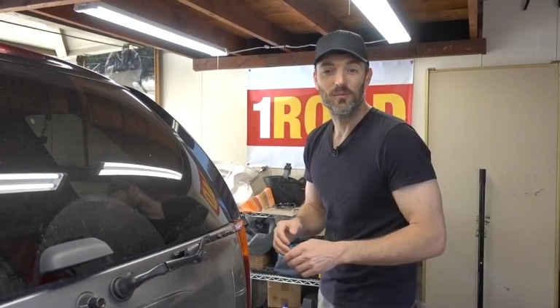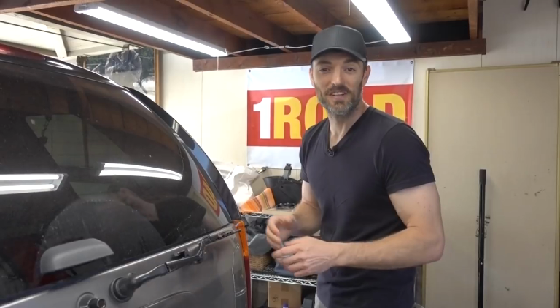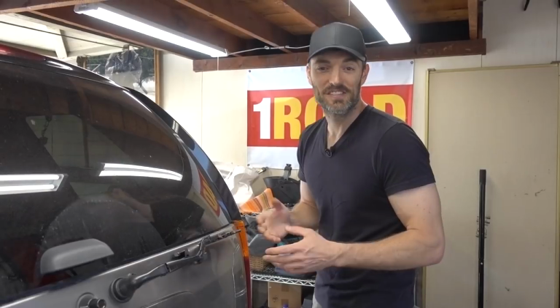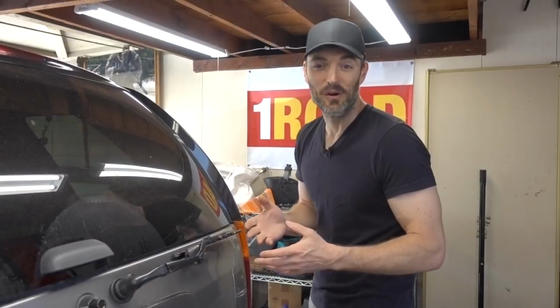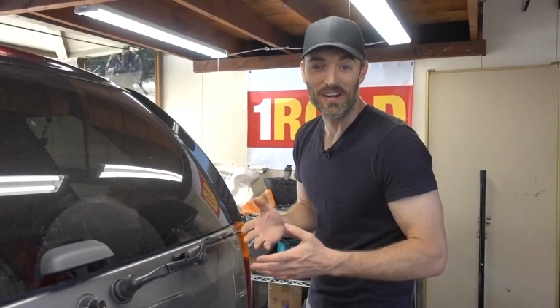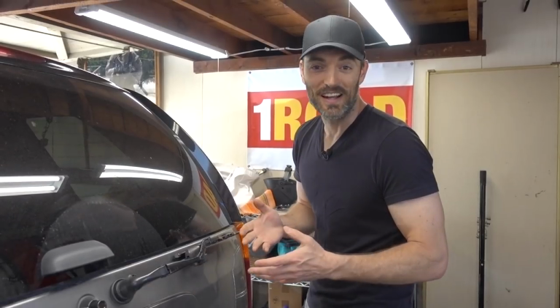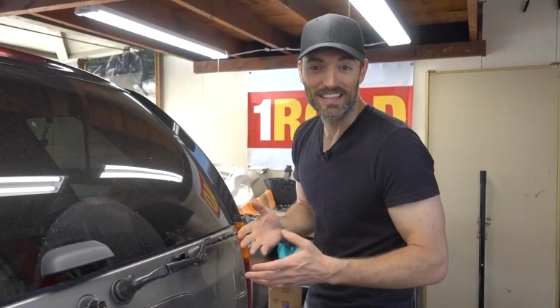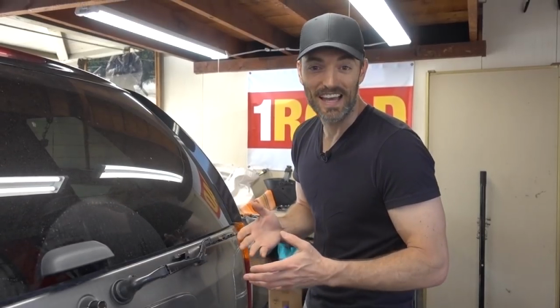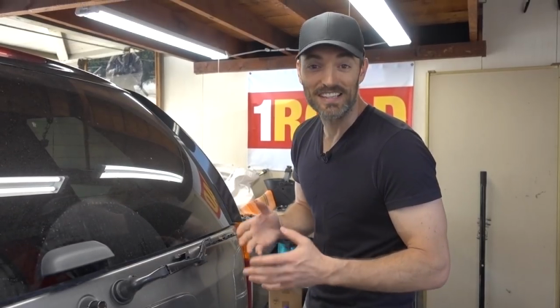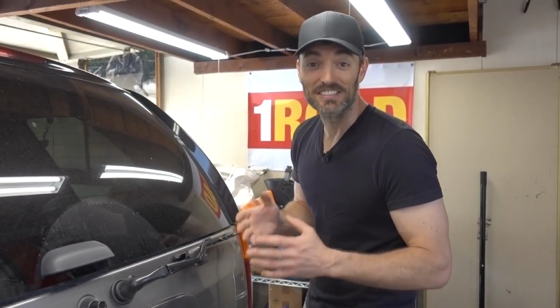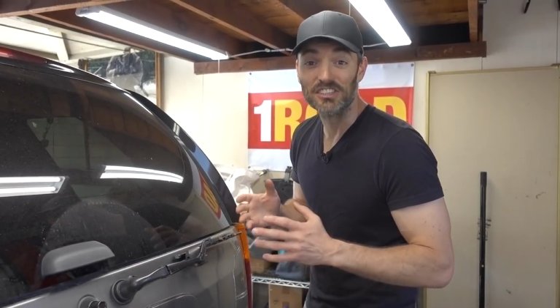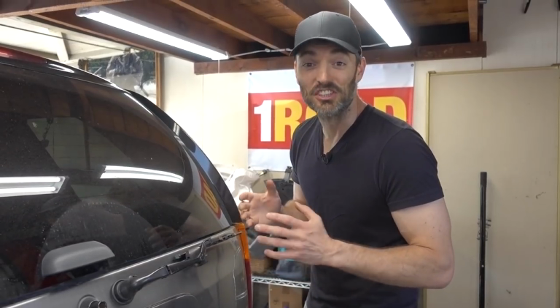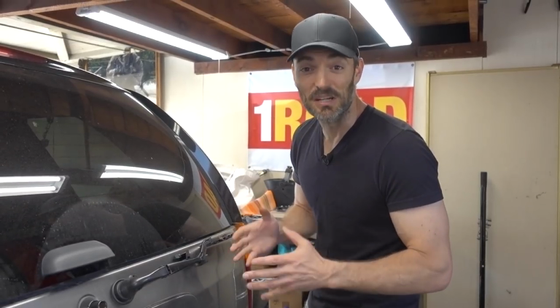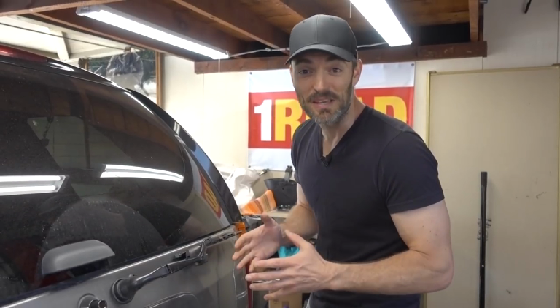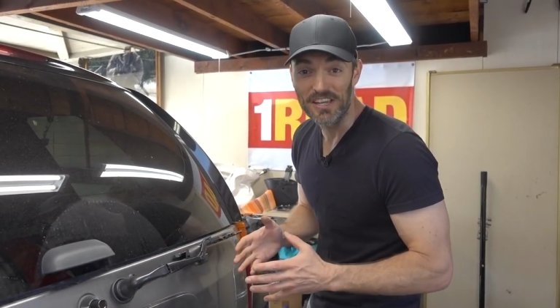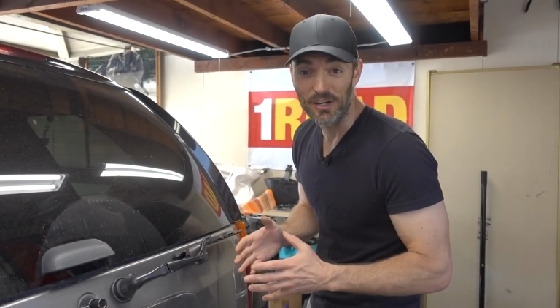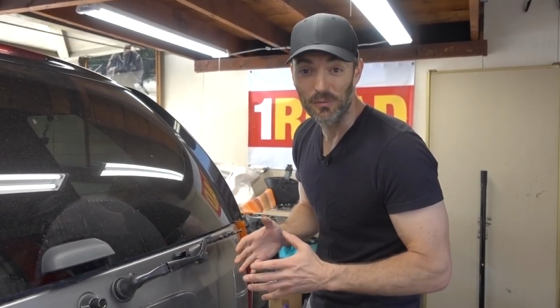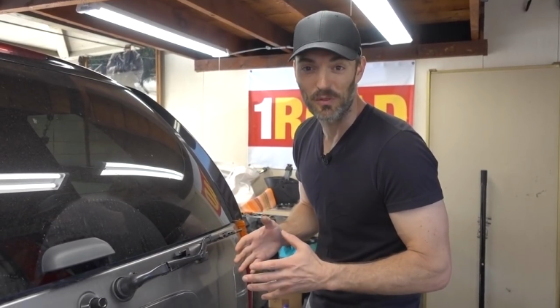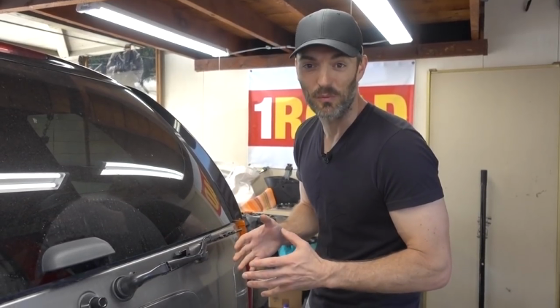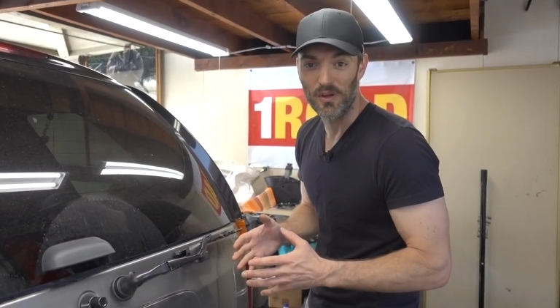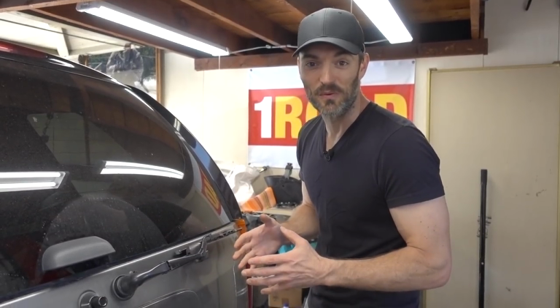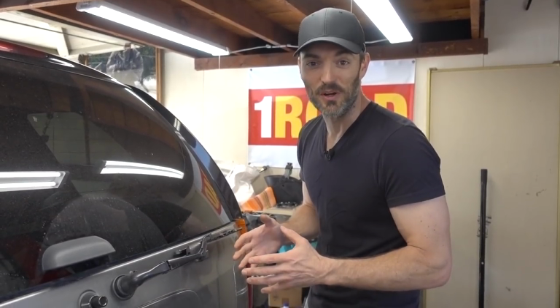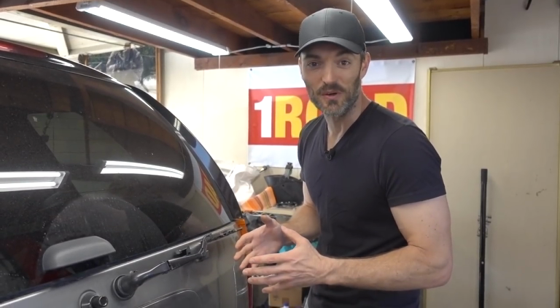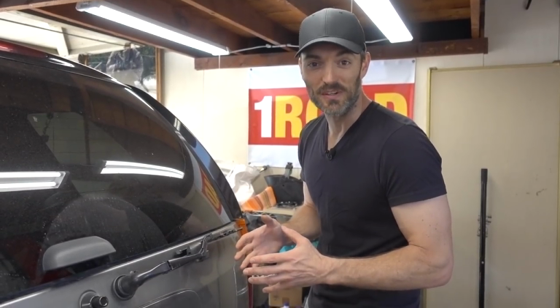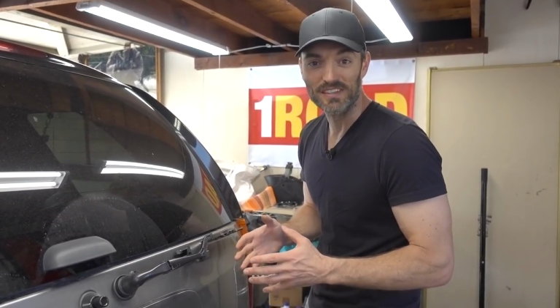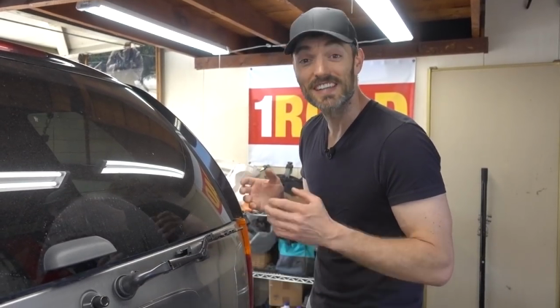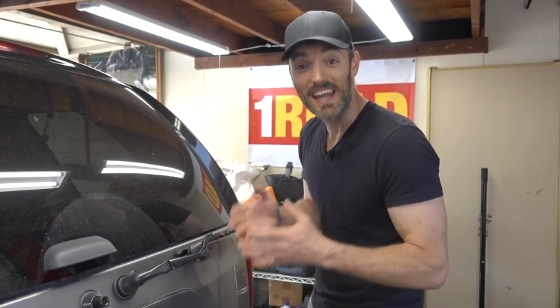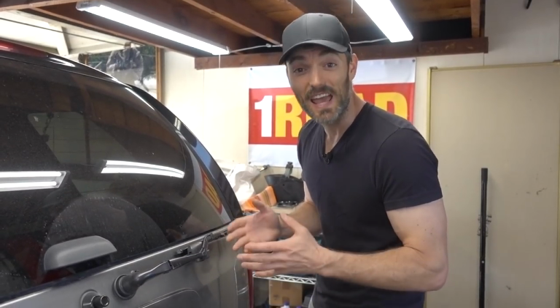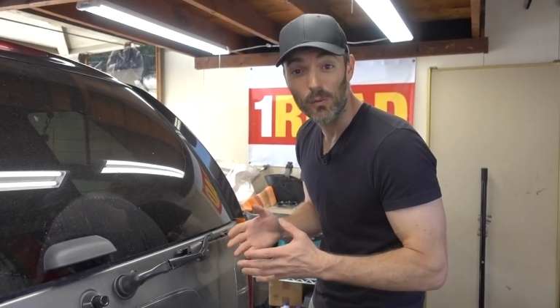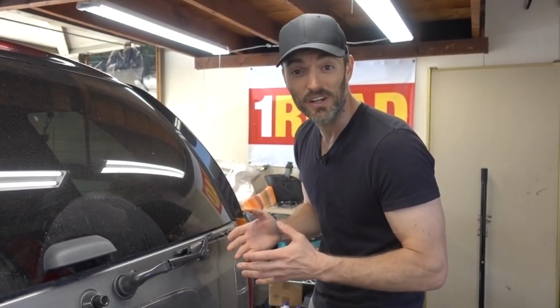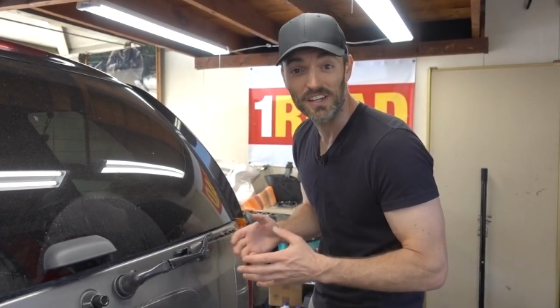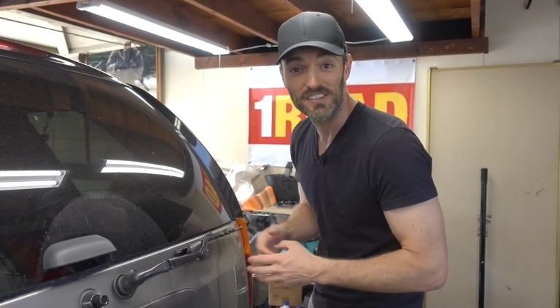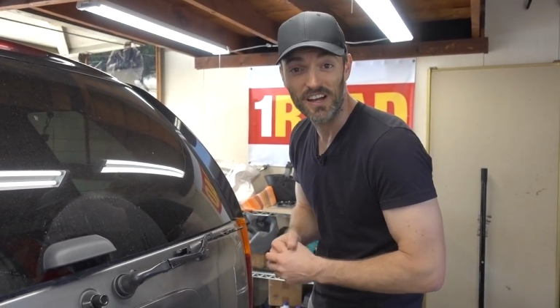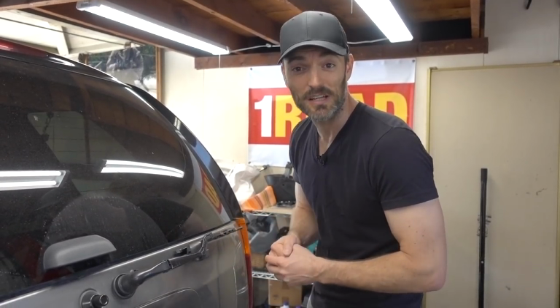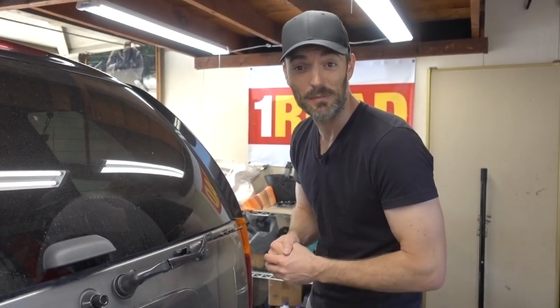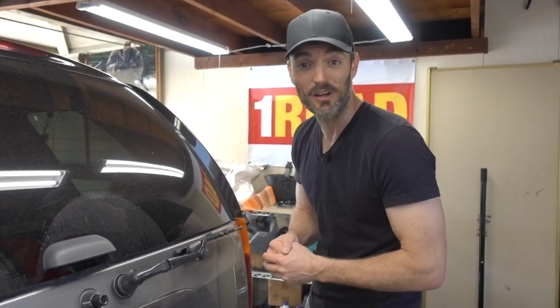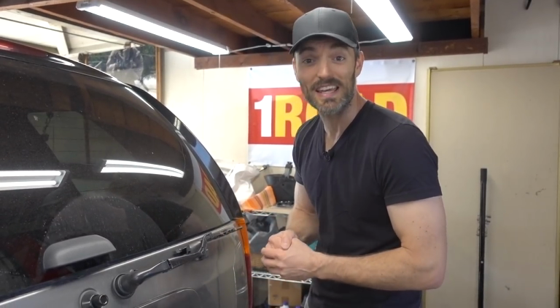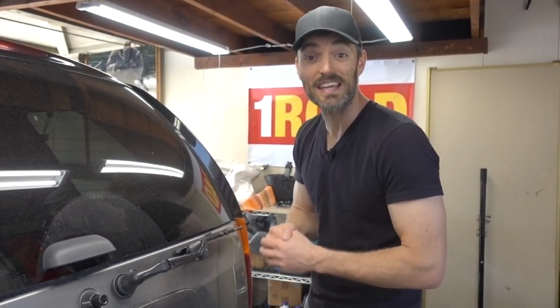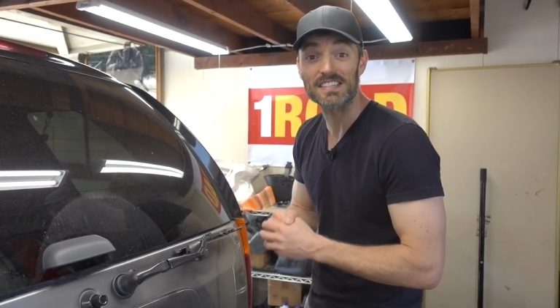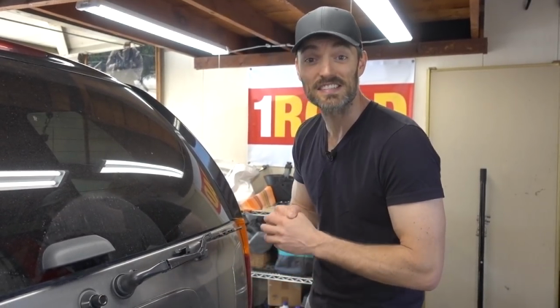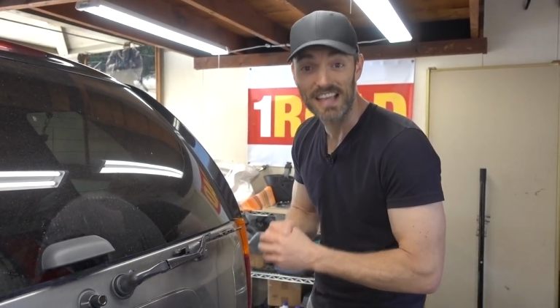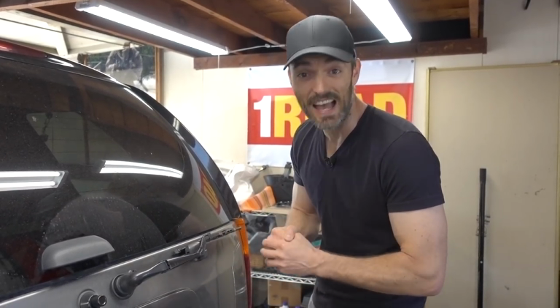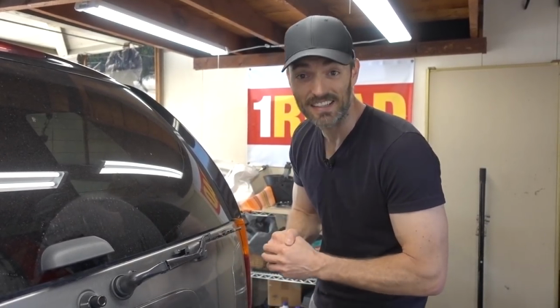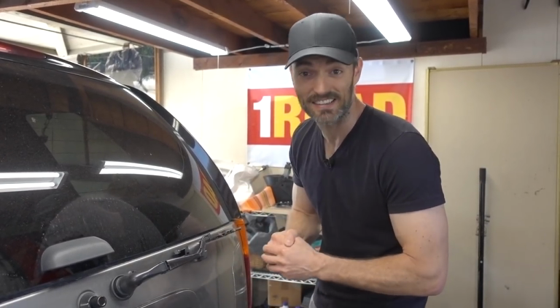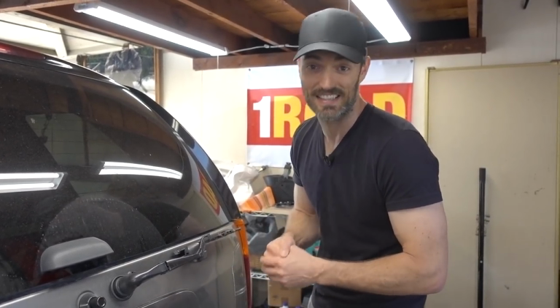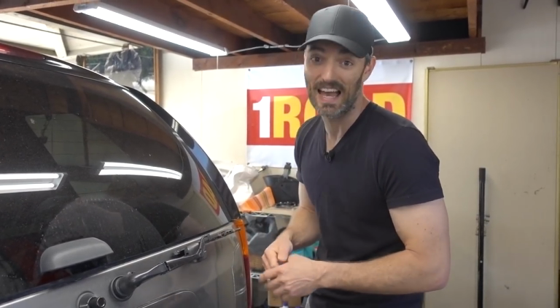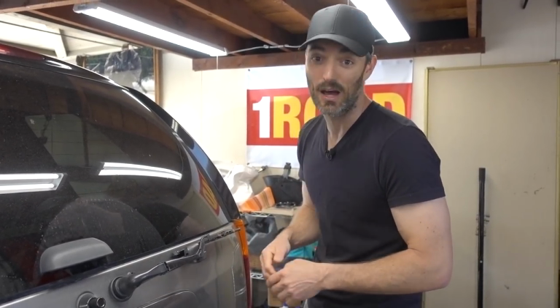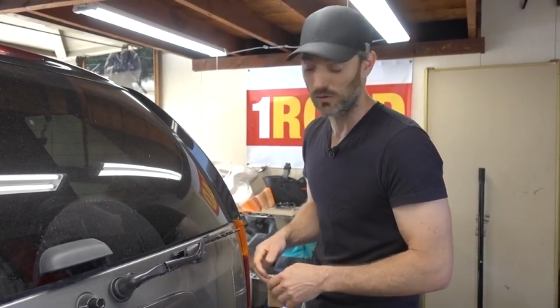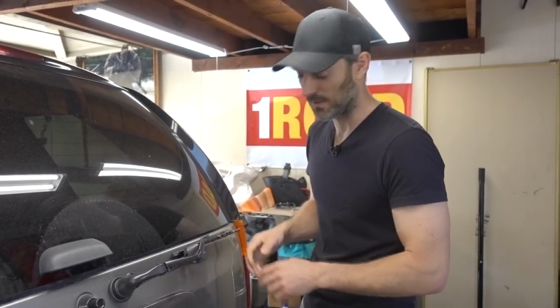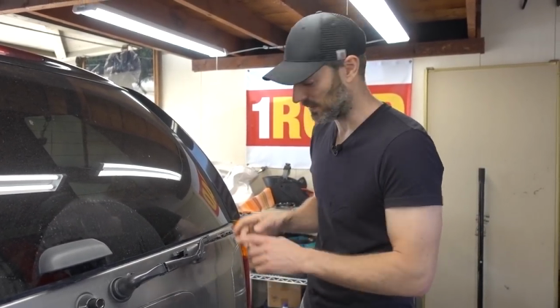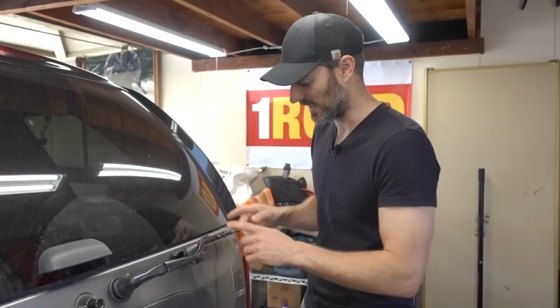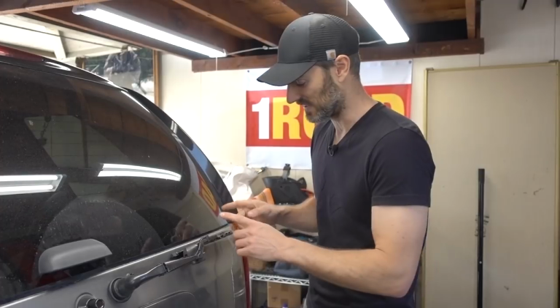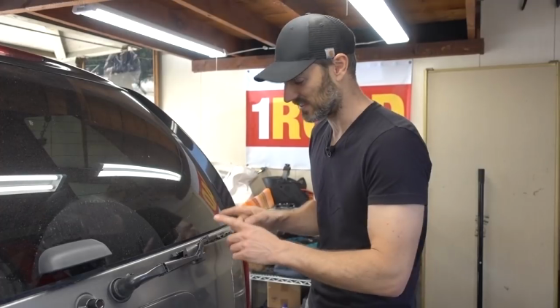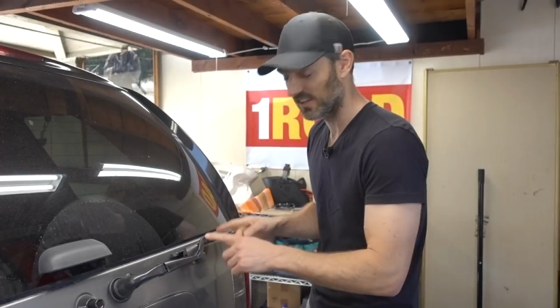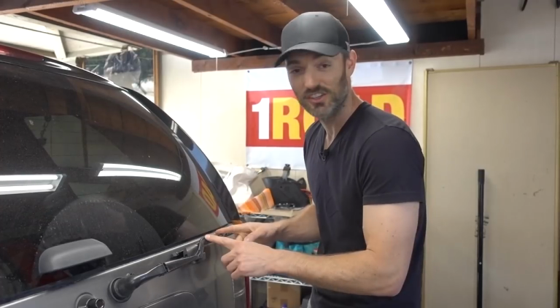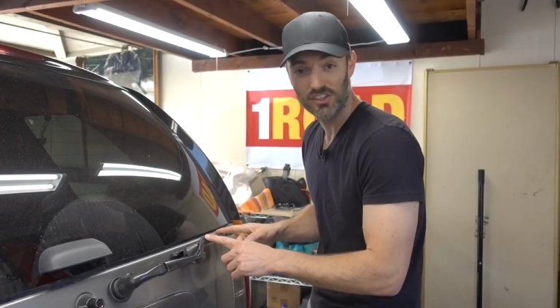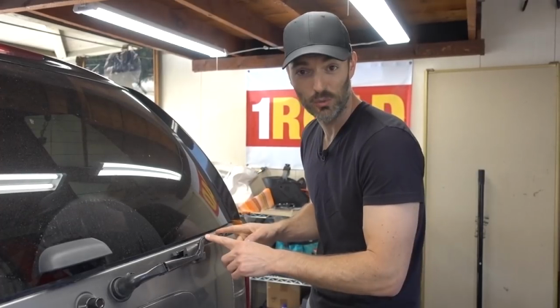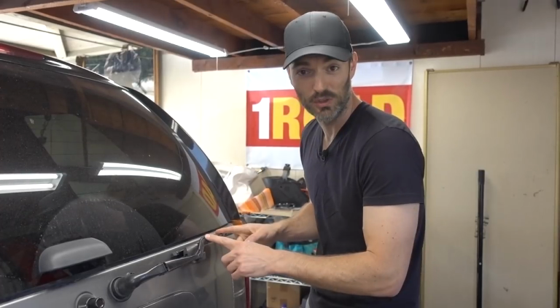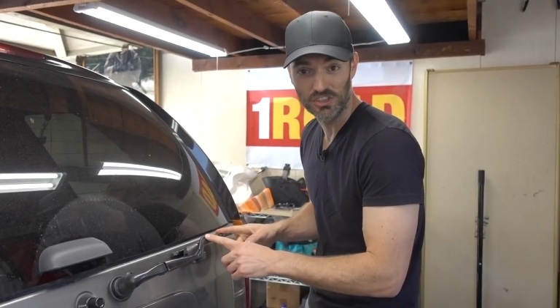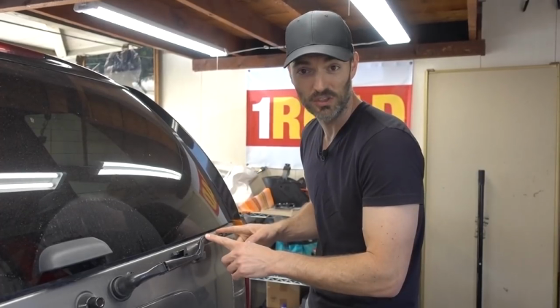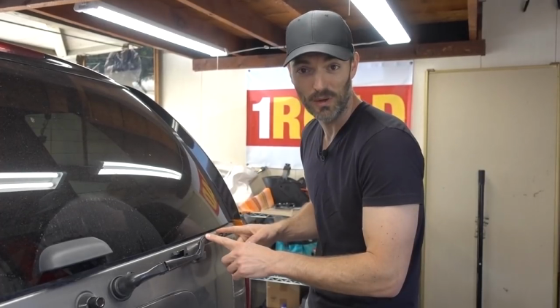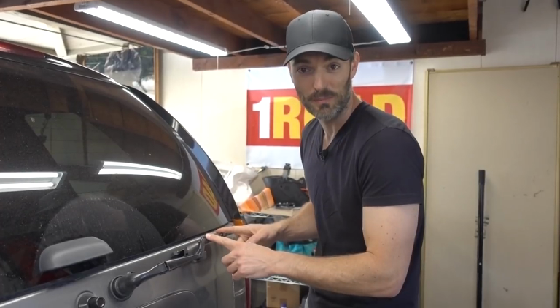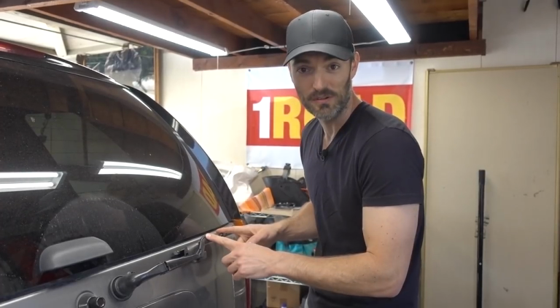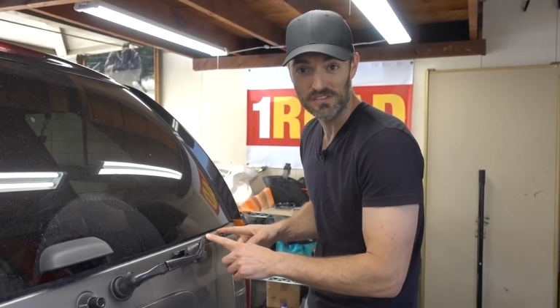What's going on guys? Jimmy here with One Road. Today we're going to talk about exactly how to replace your windshield wipers.